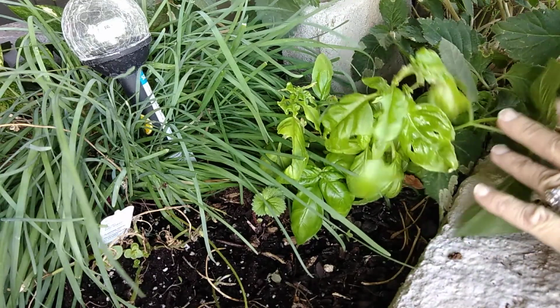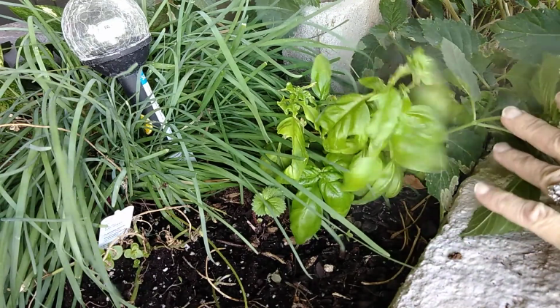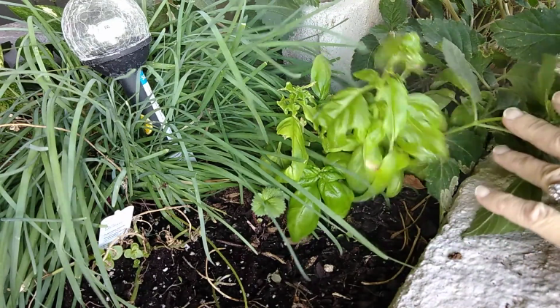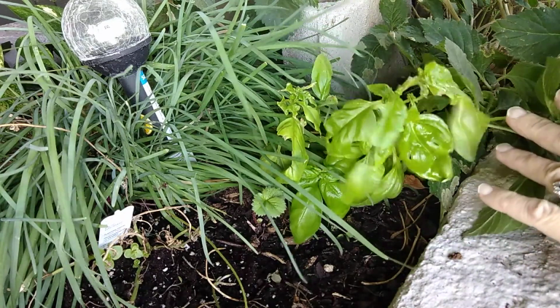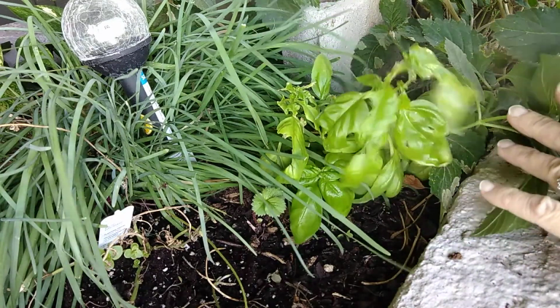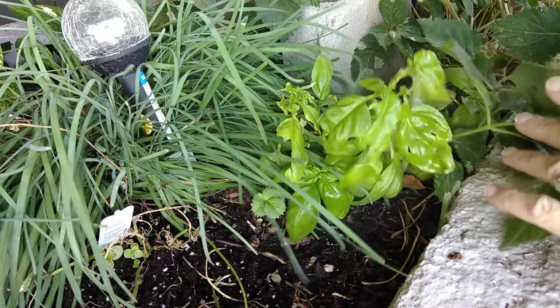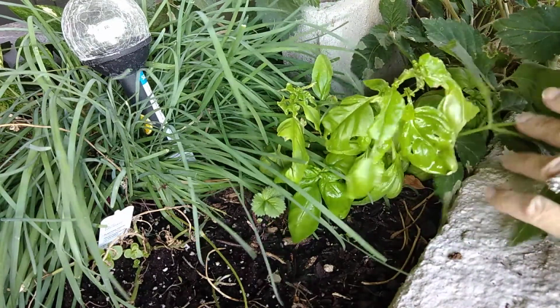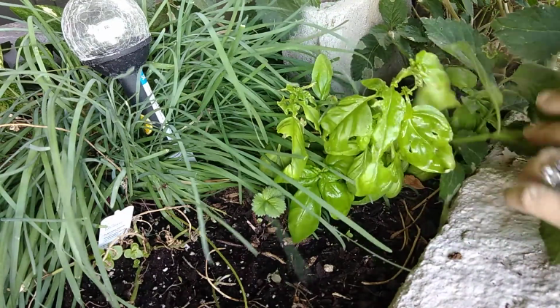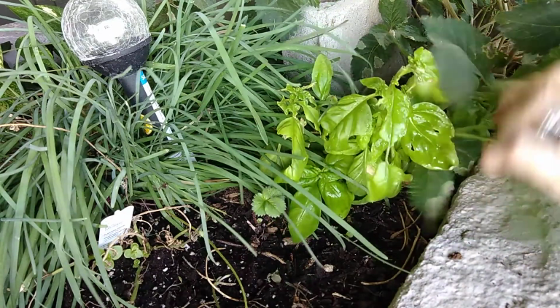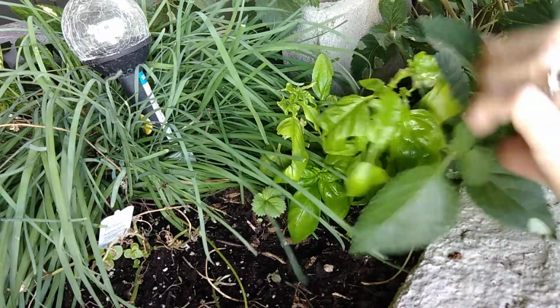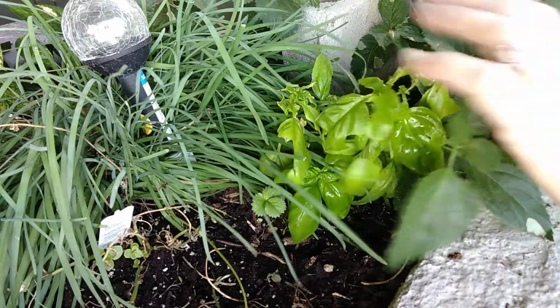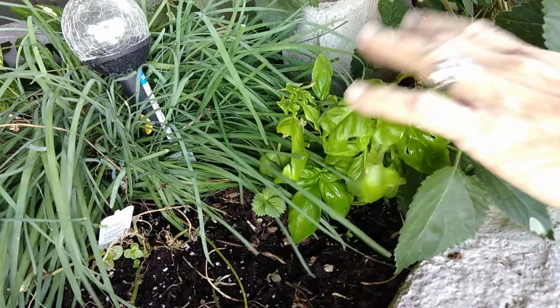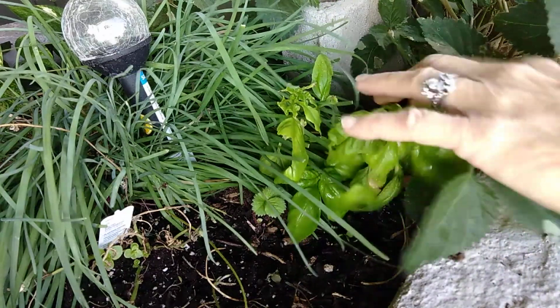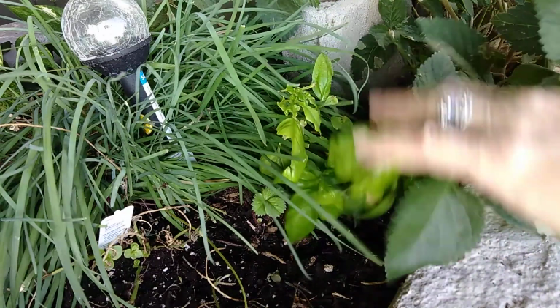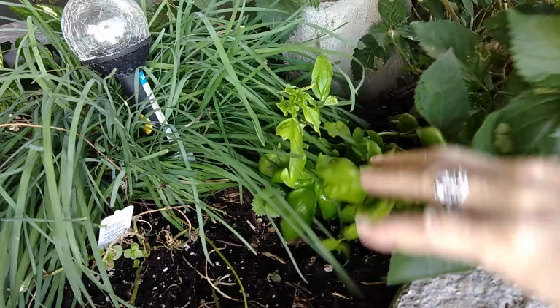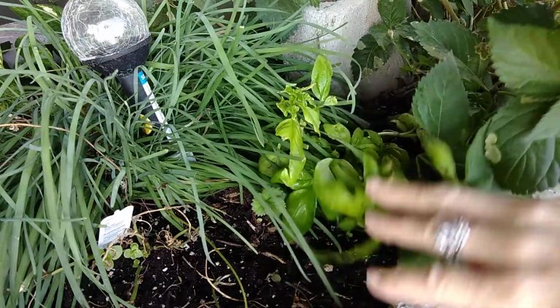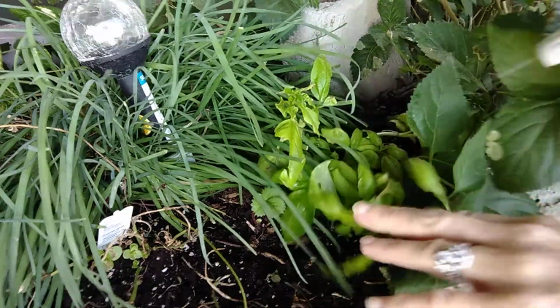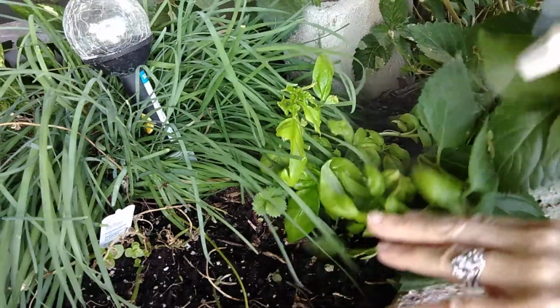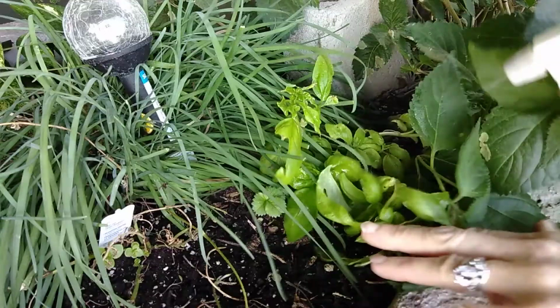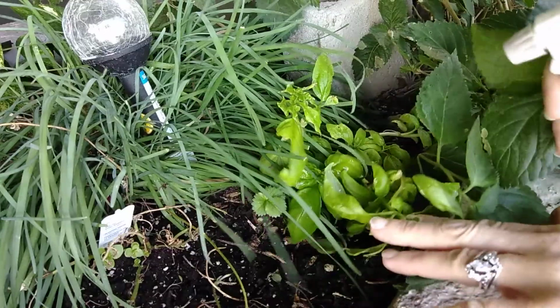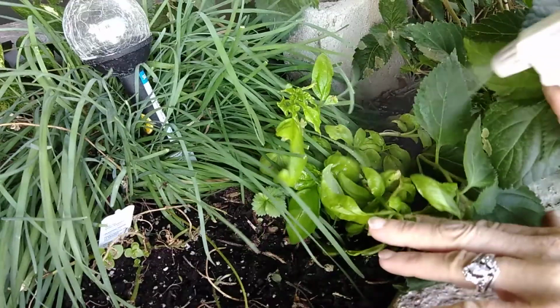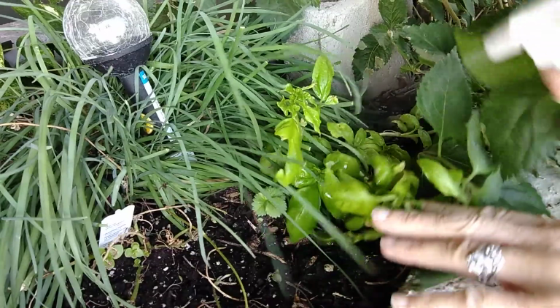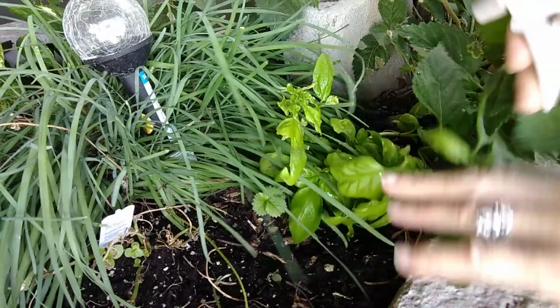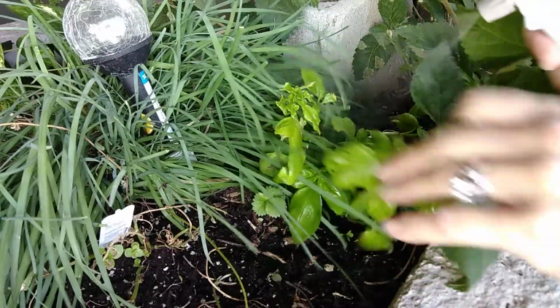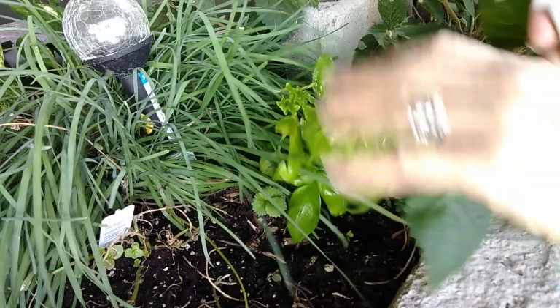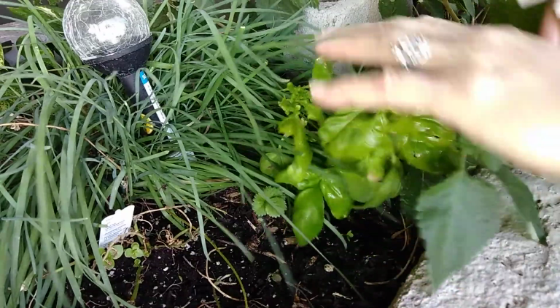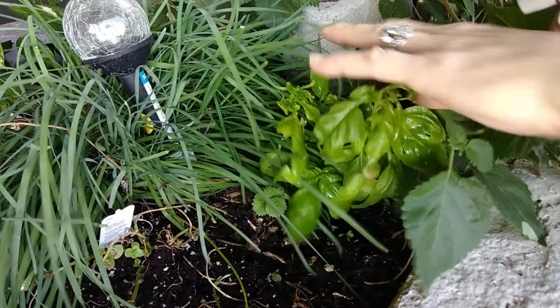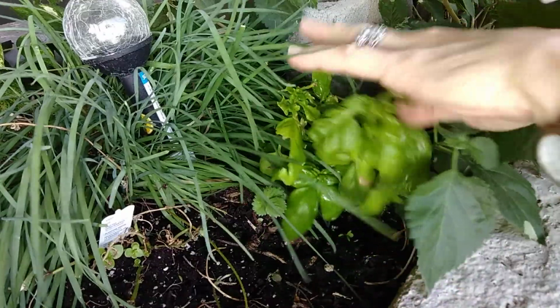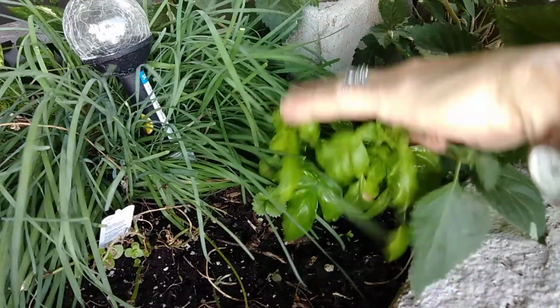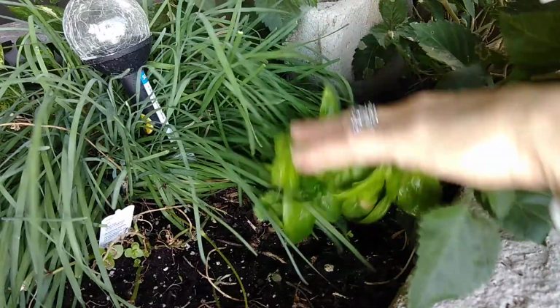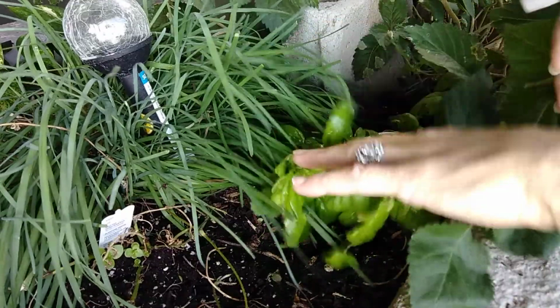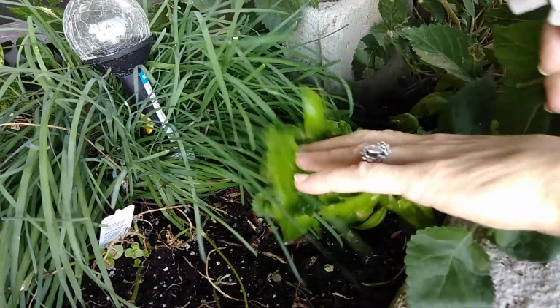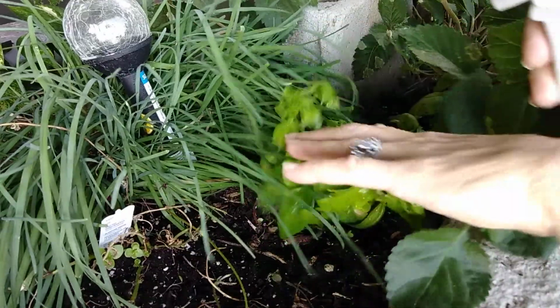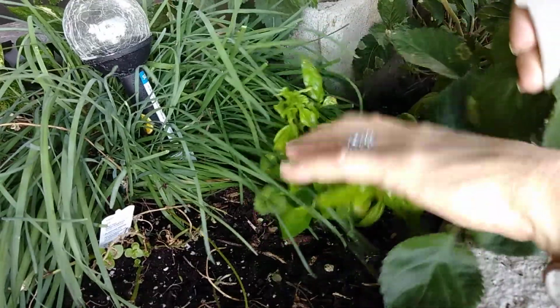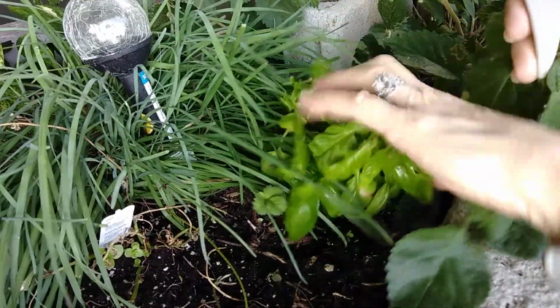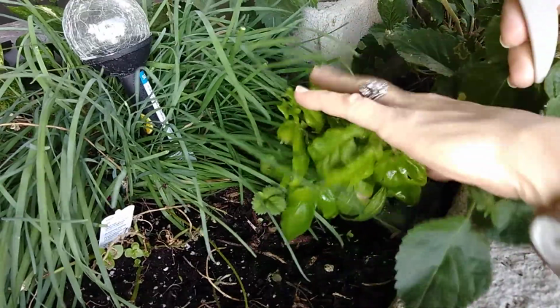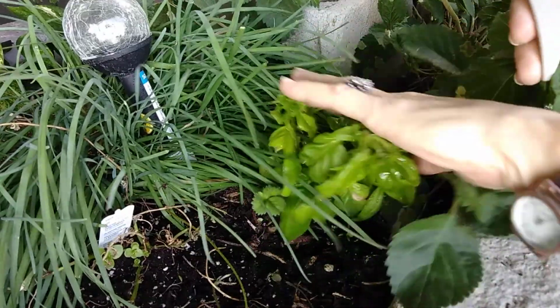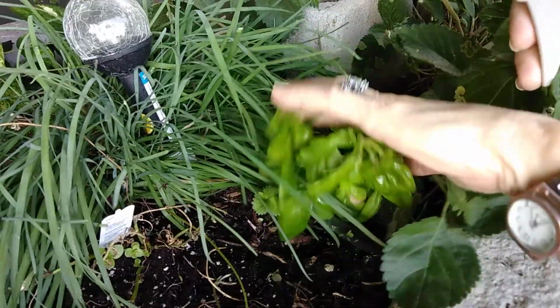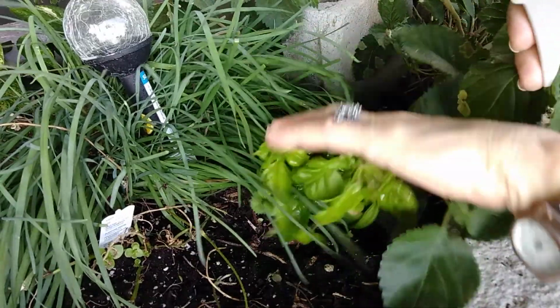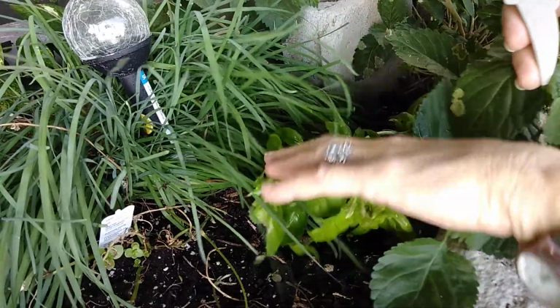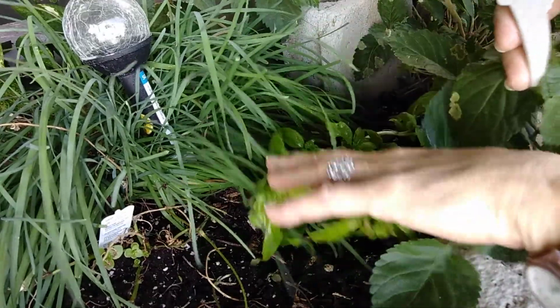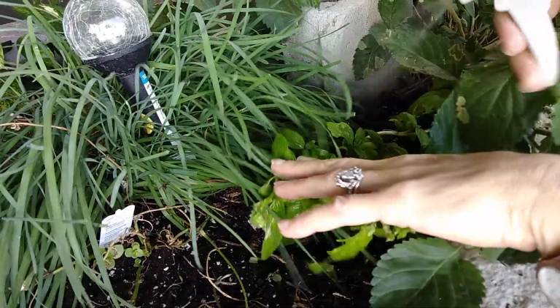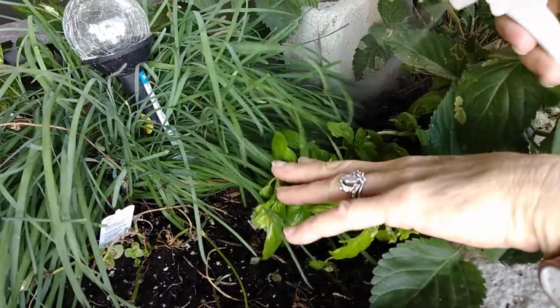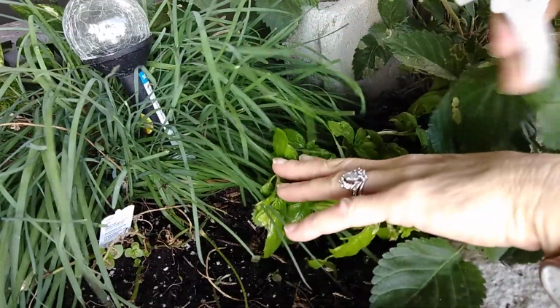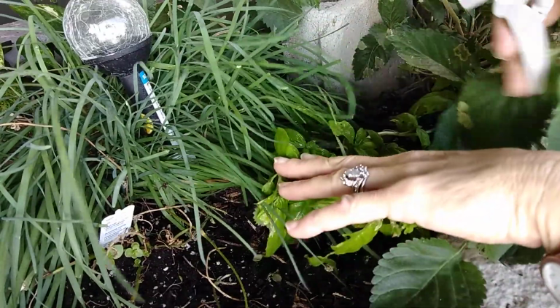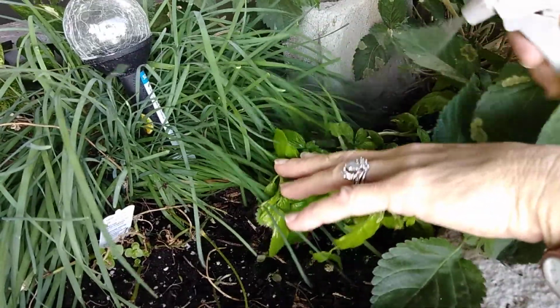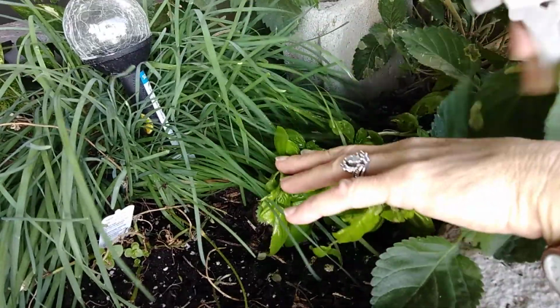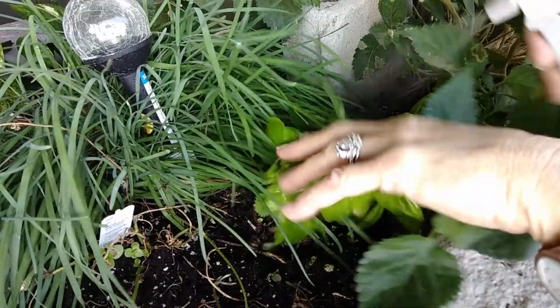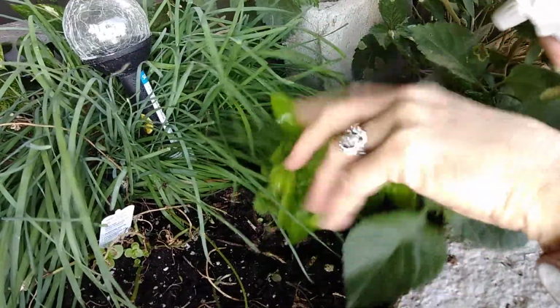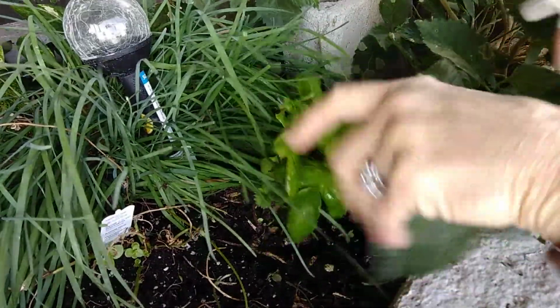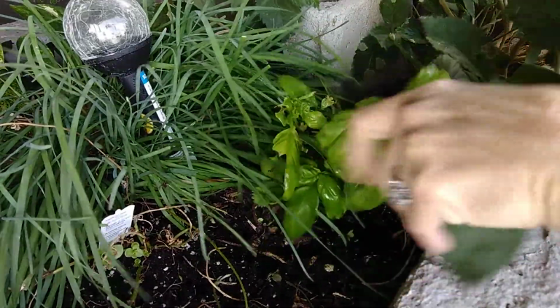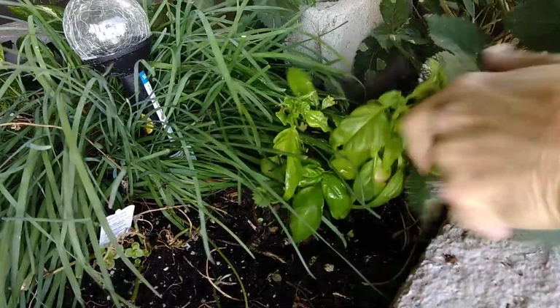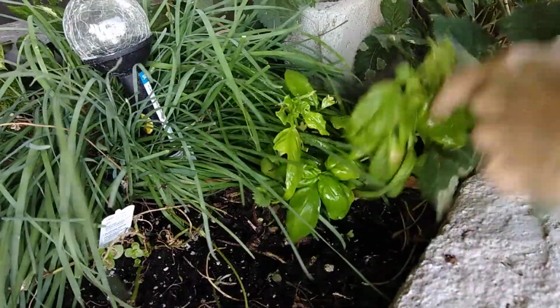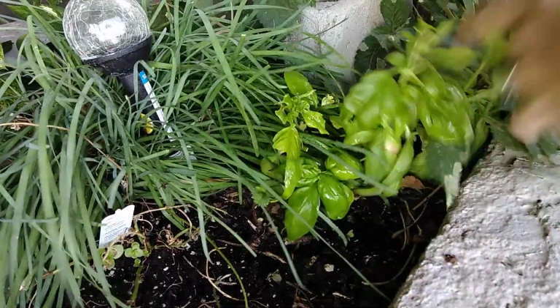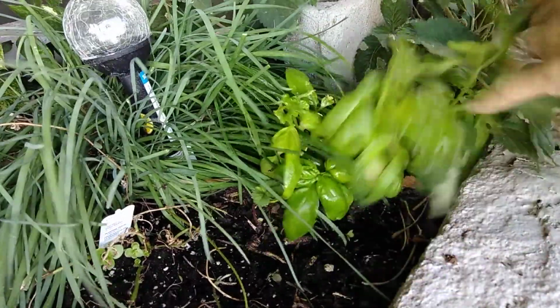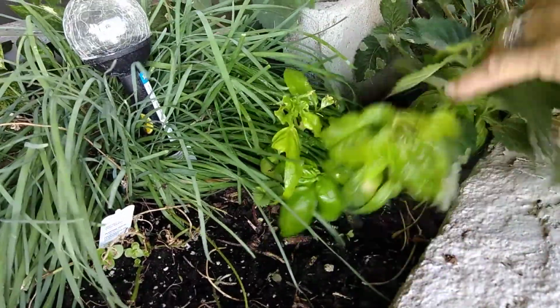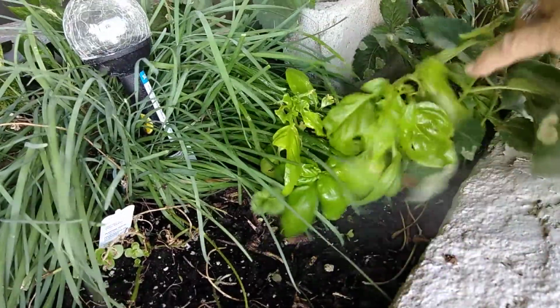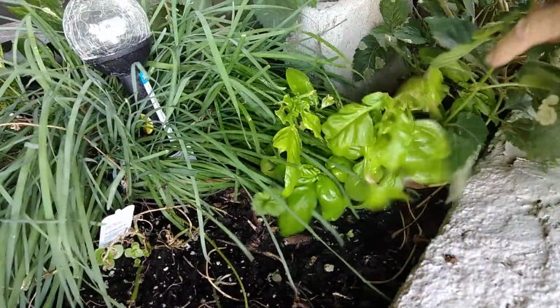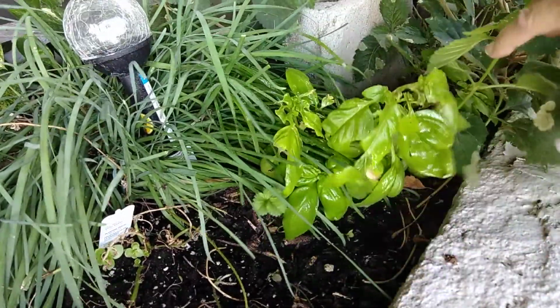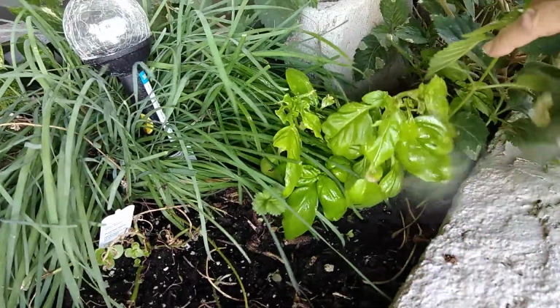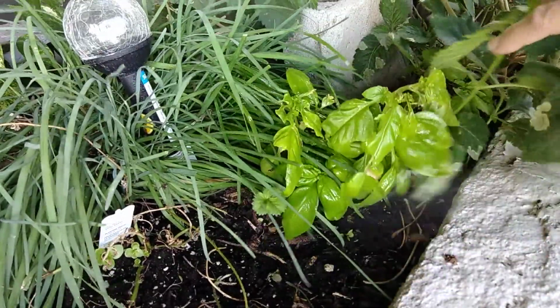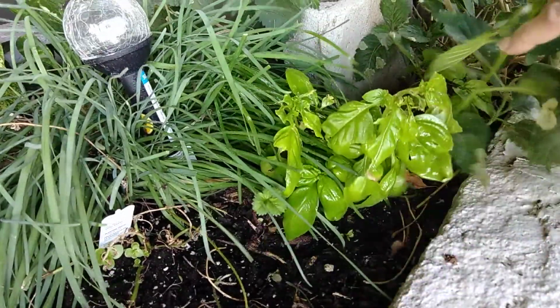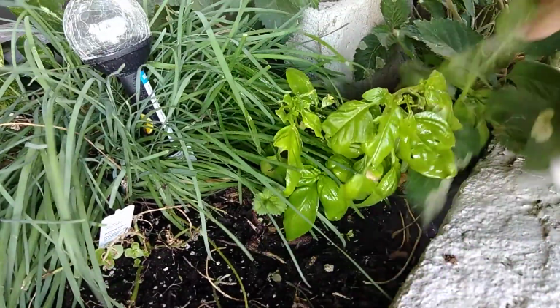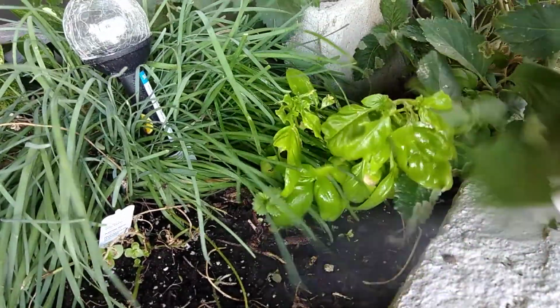So let's try and get this done. We're also supposed to spray around the plant, on the soil.